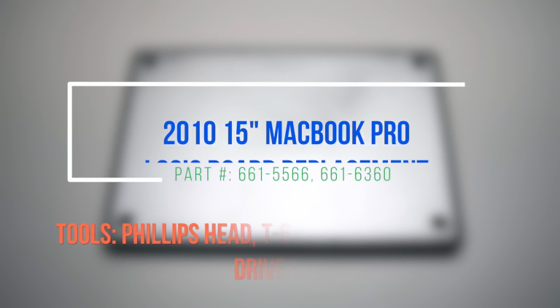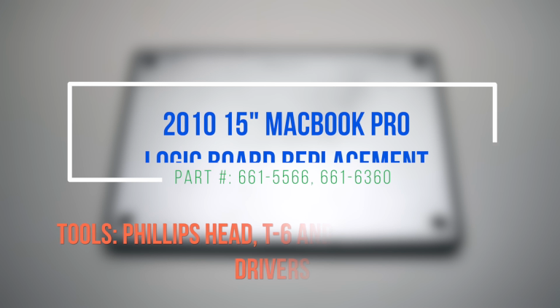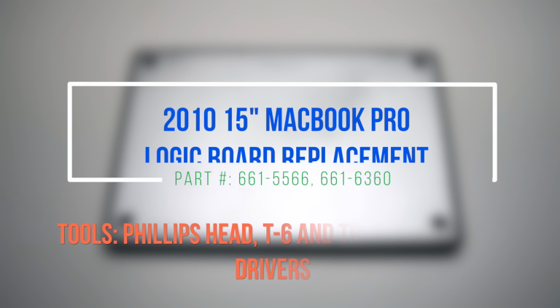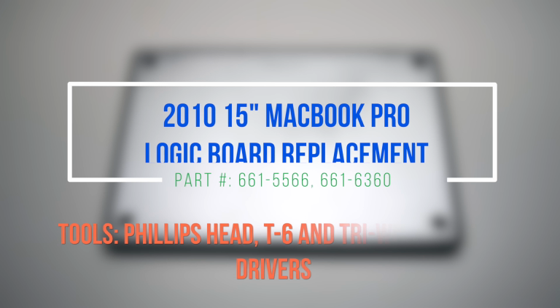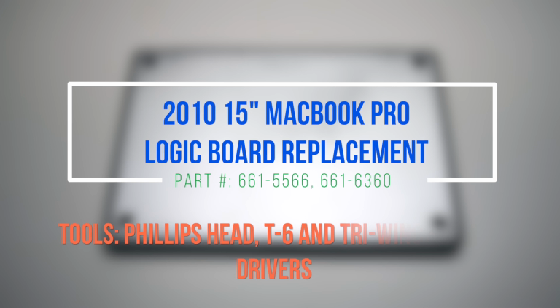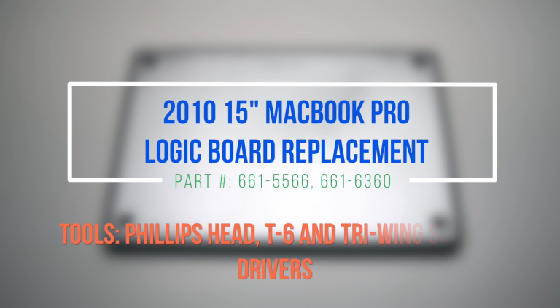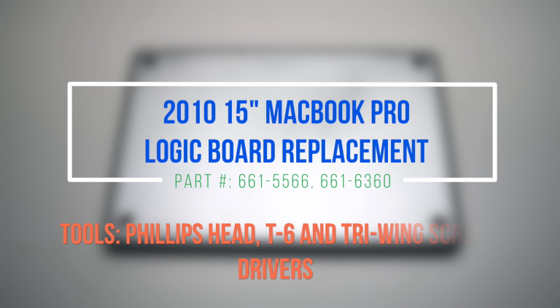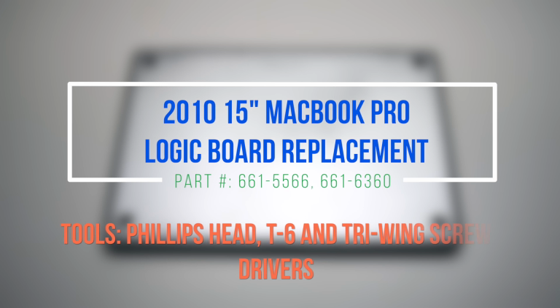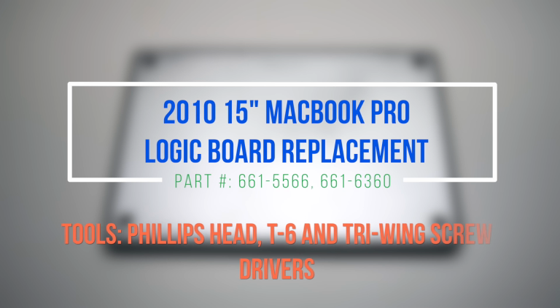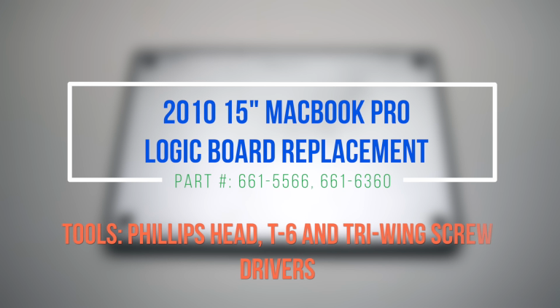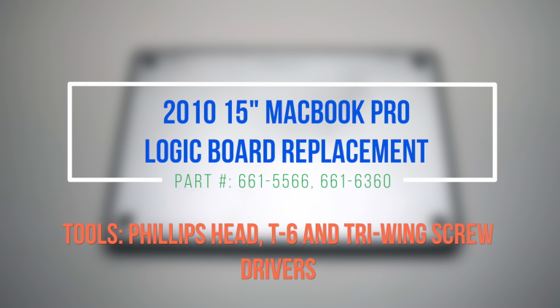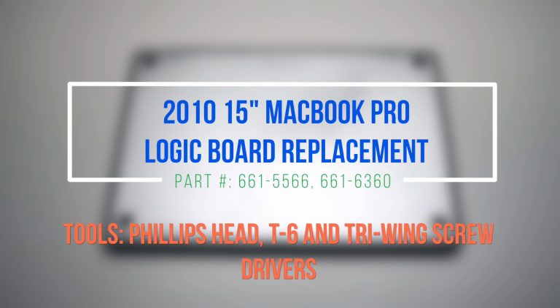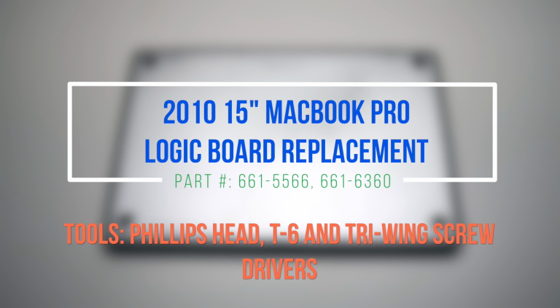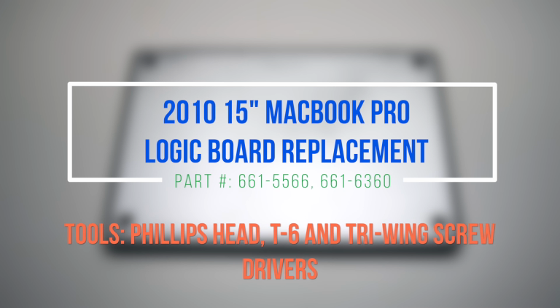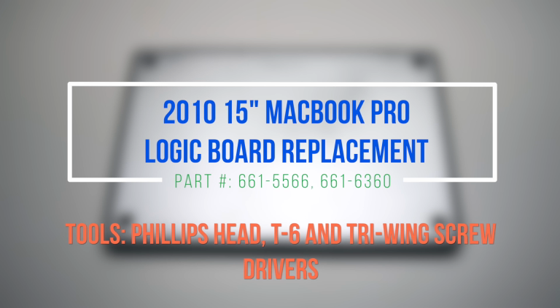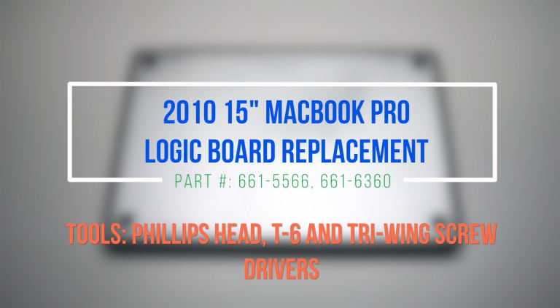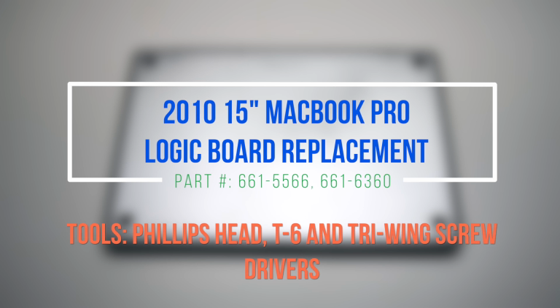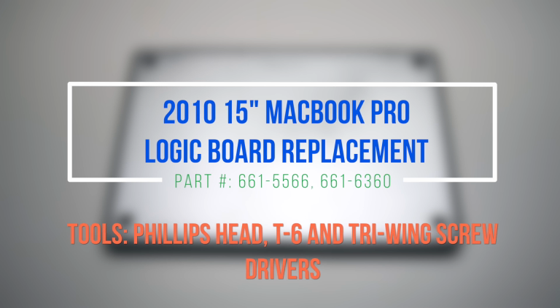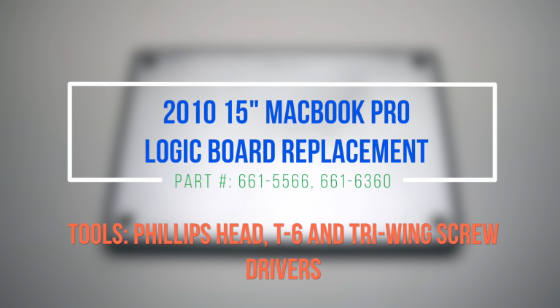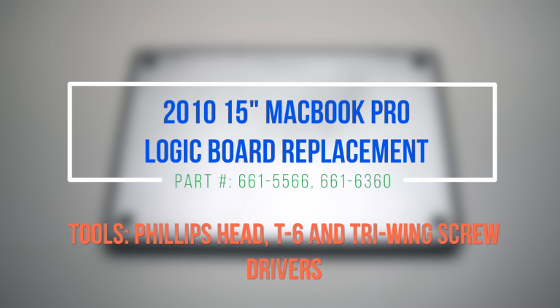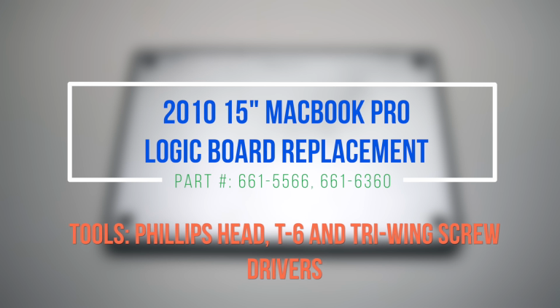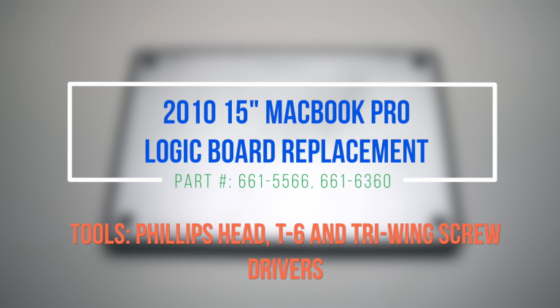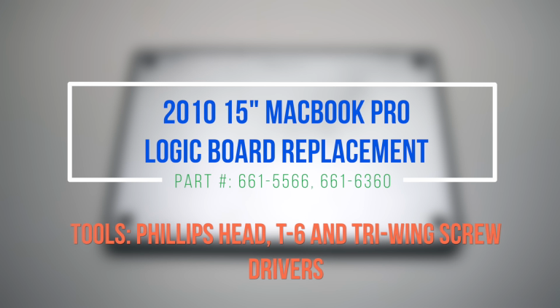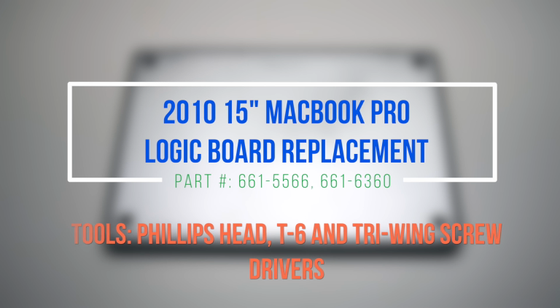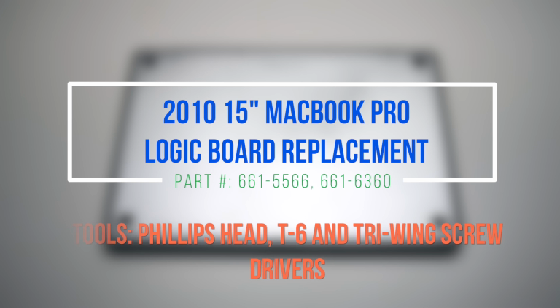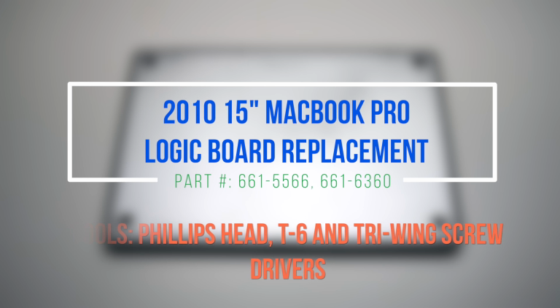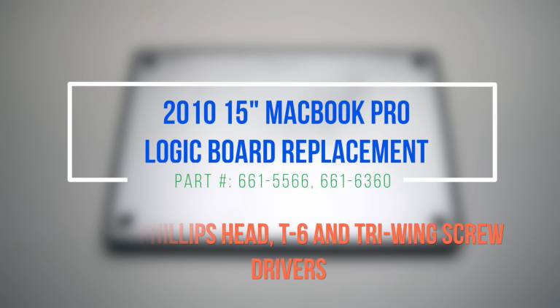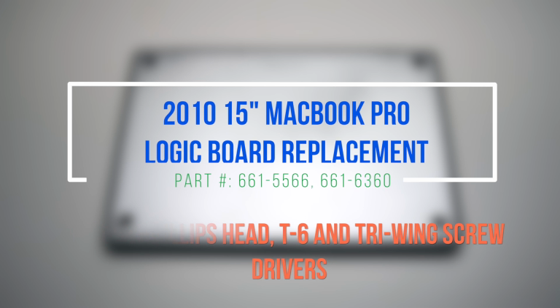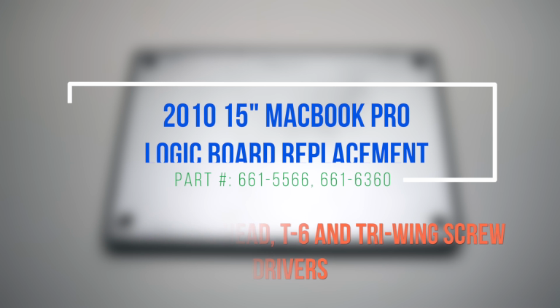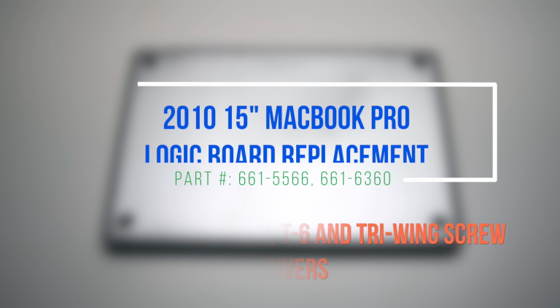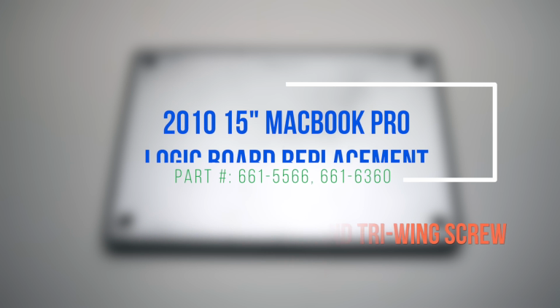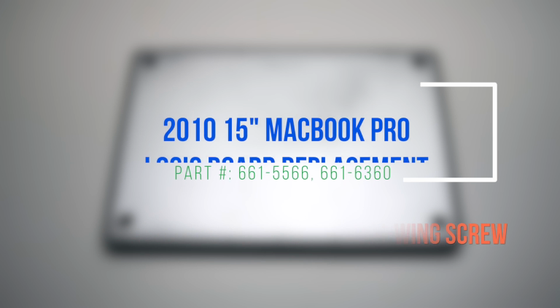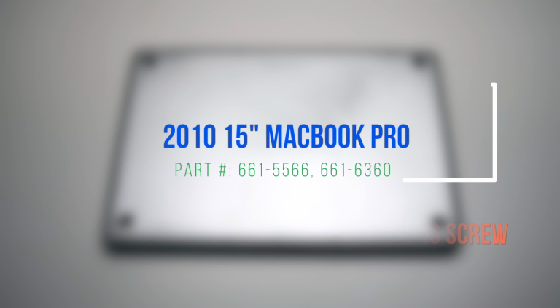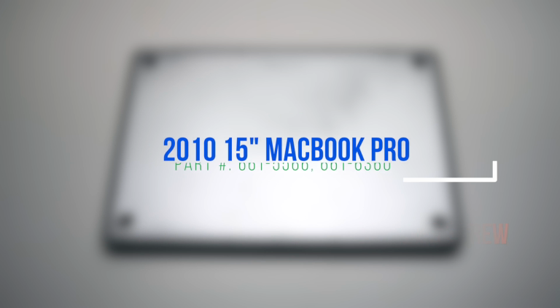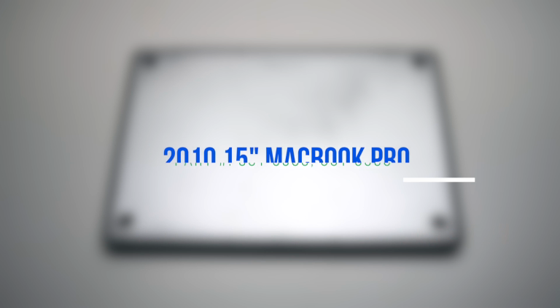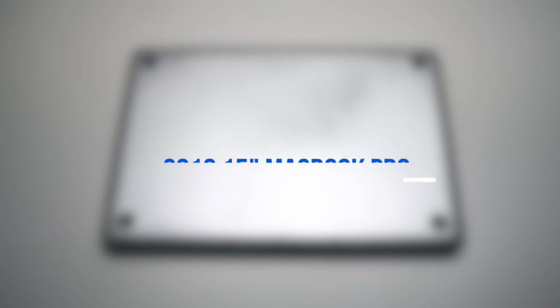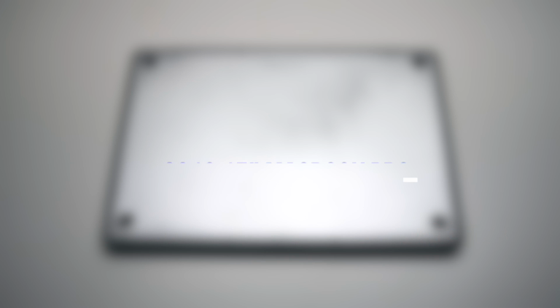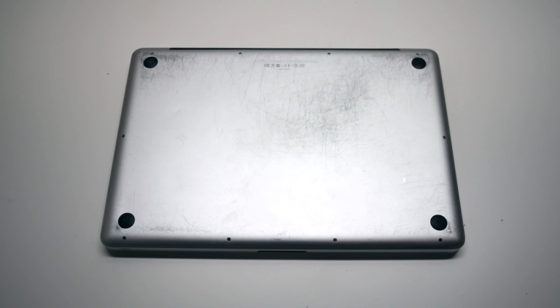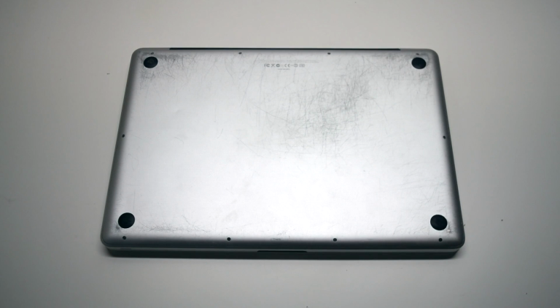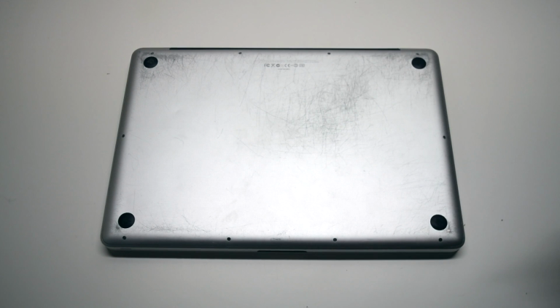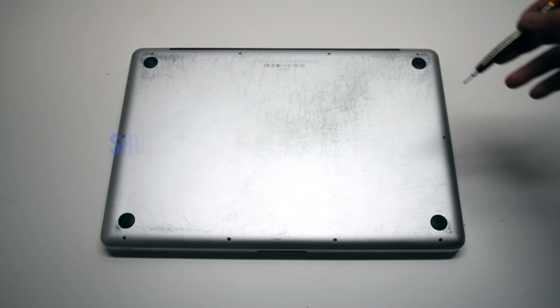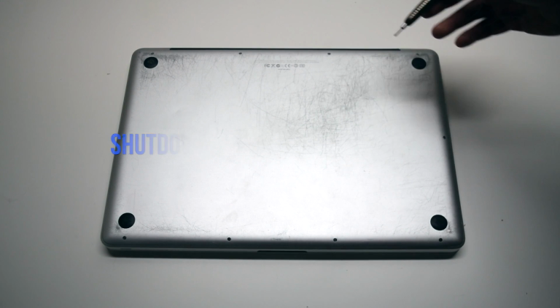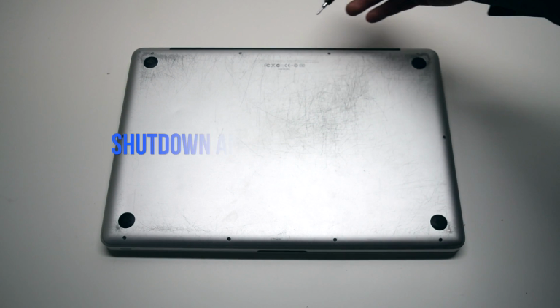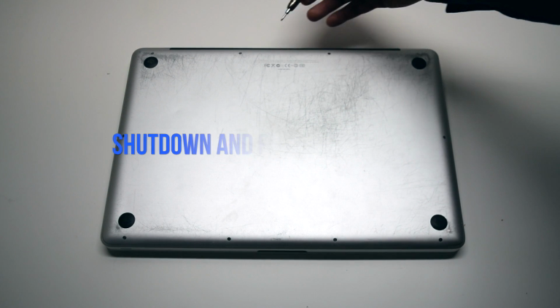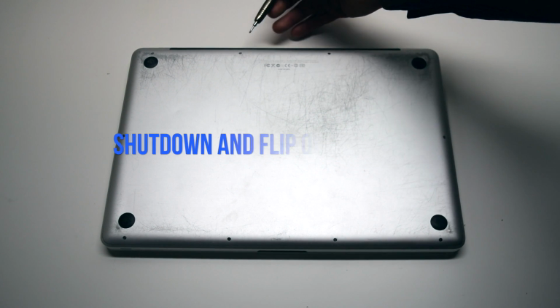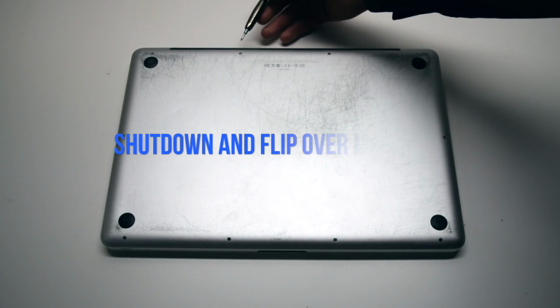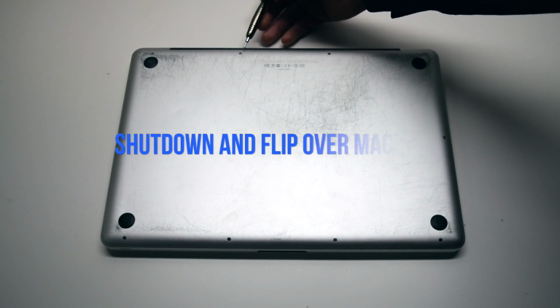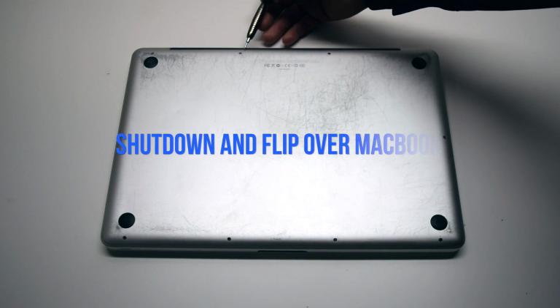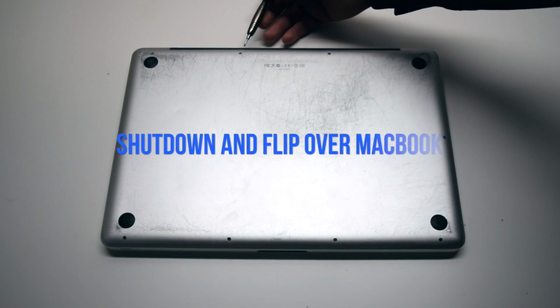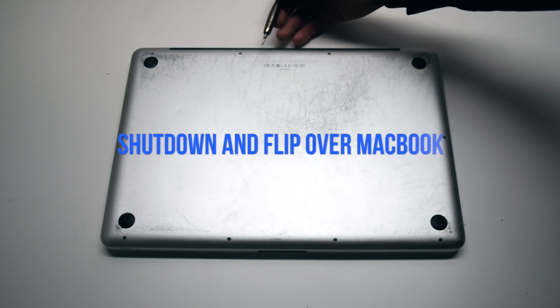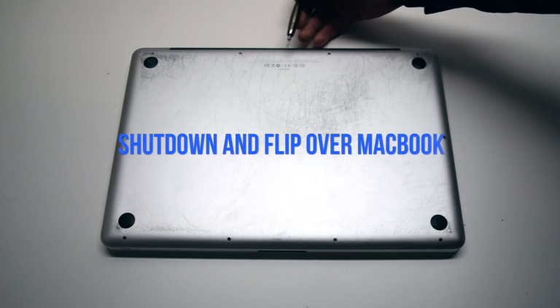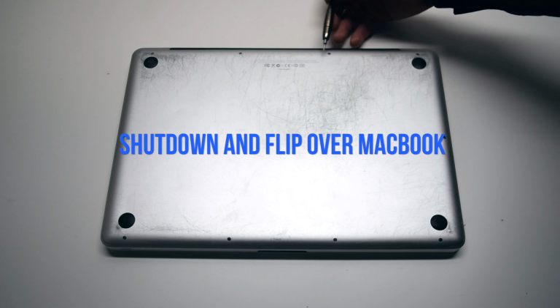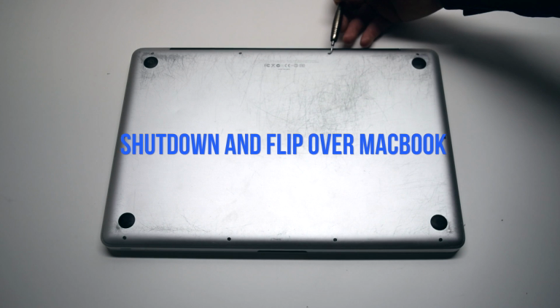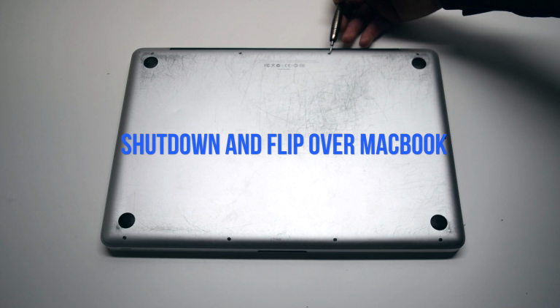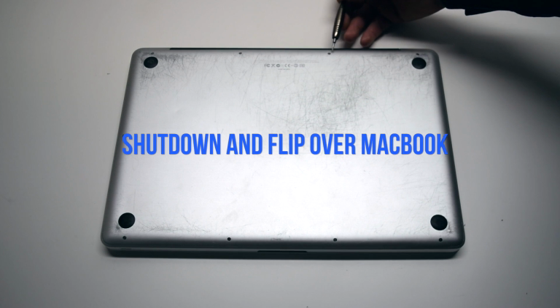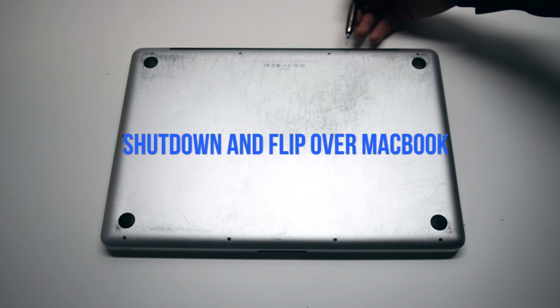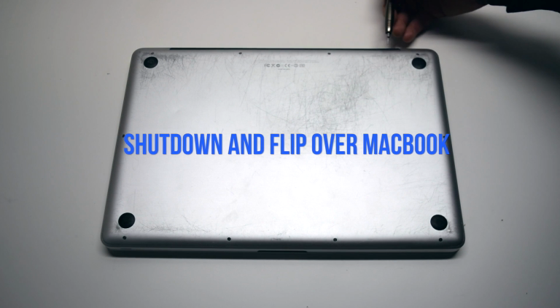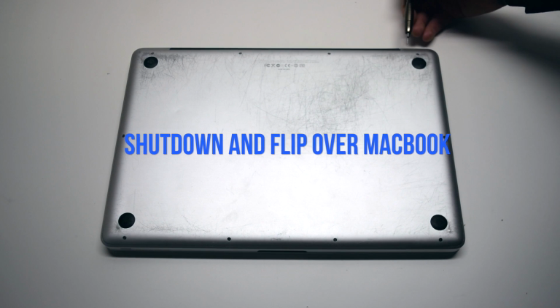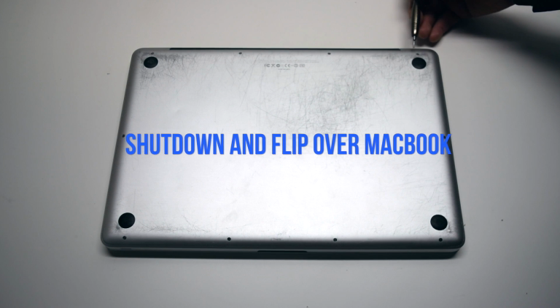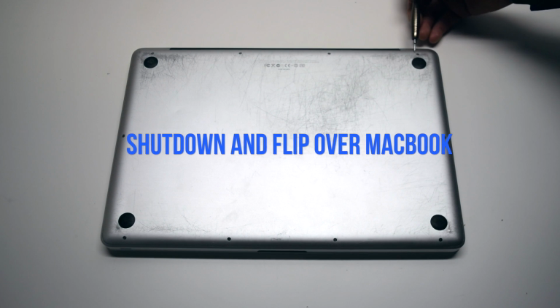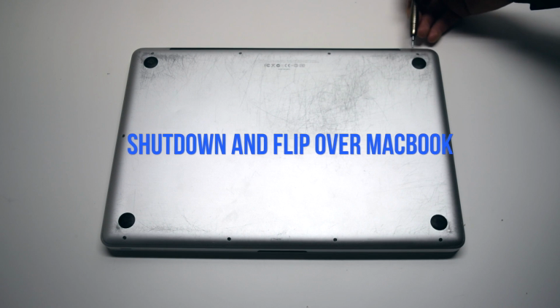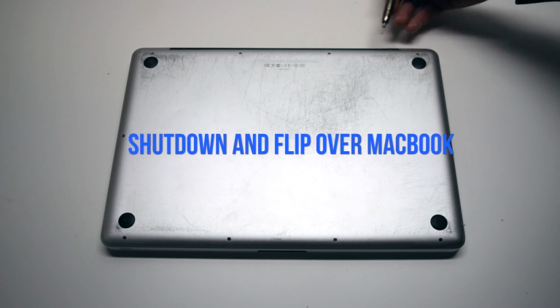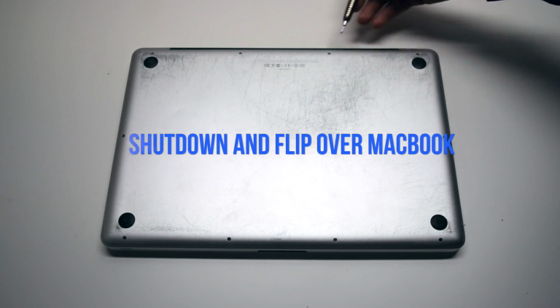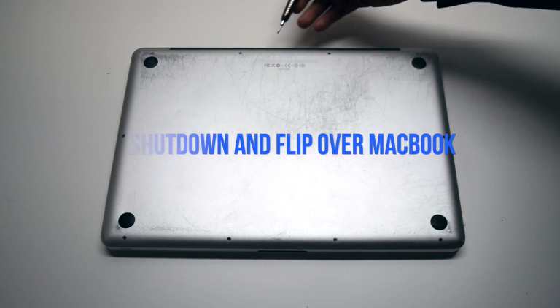2010 15-inch MacBook Pro logic board replacement. Begin by shutting down and flipping over the MacBook.